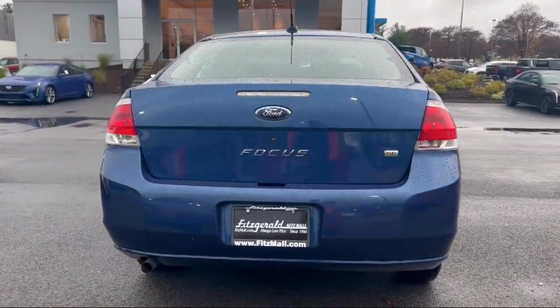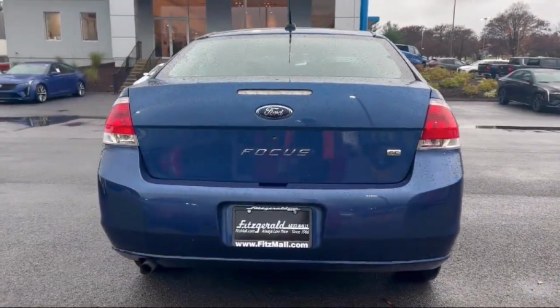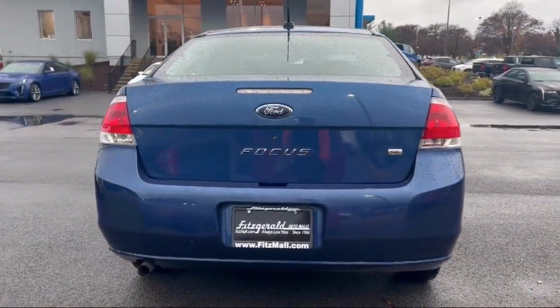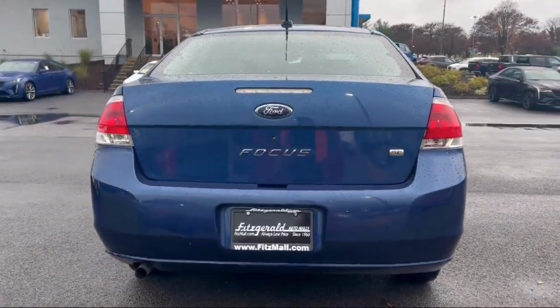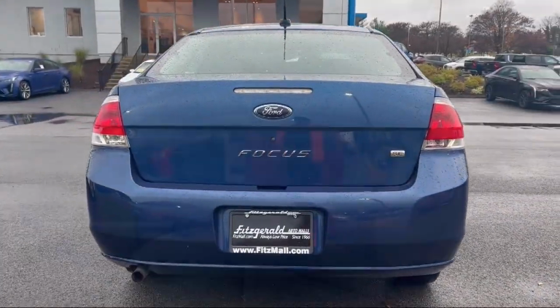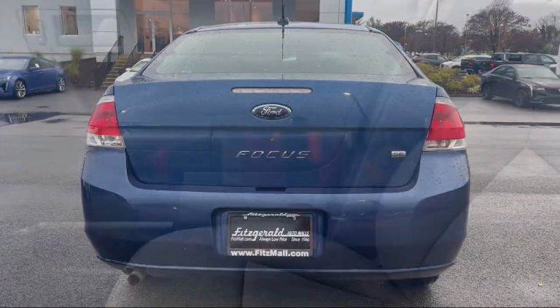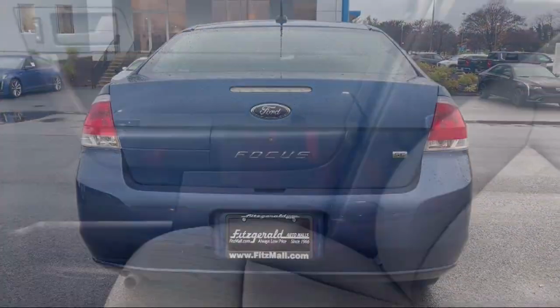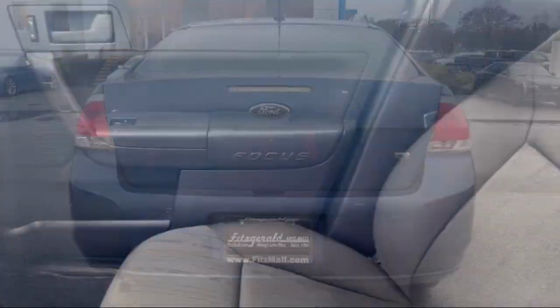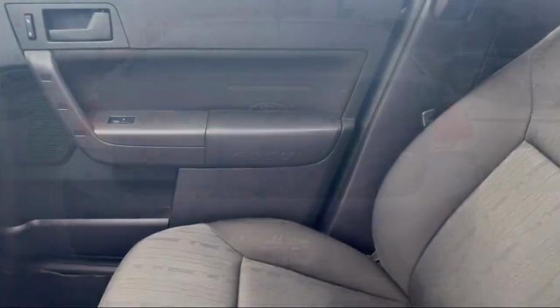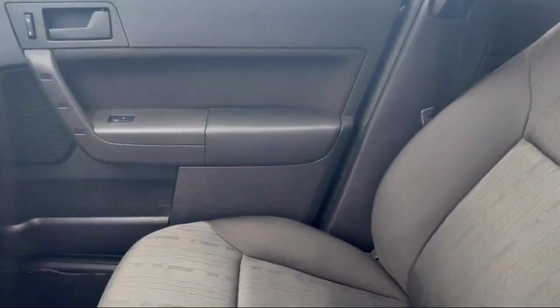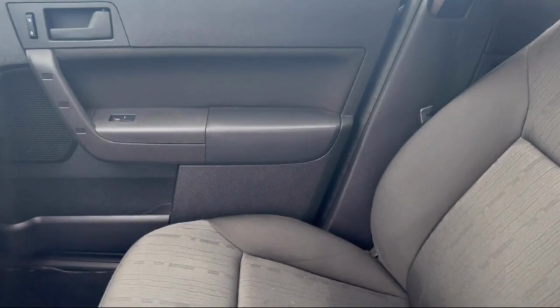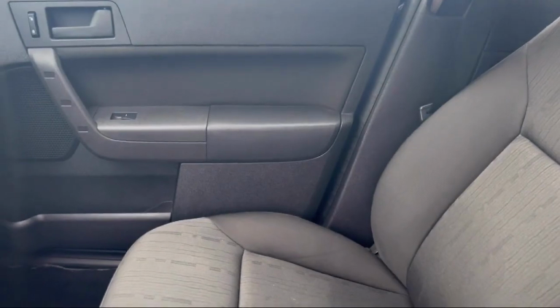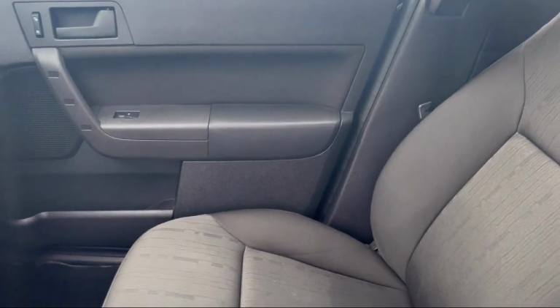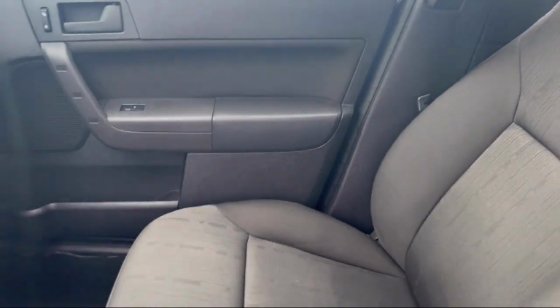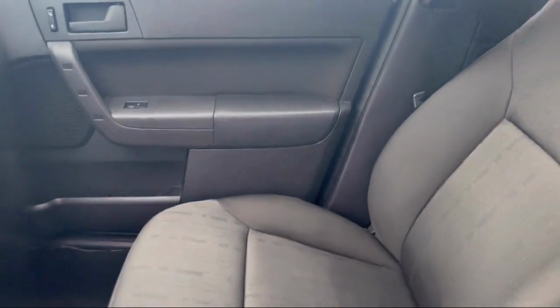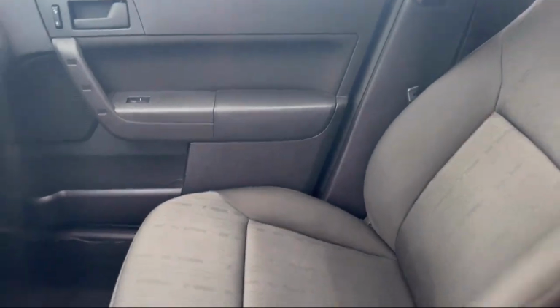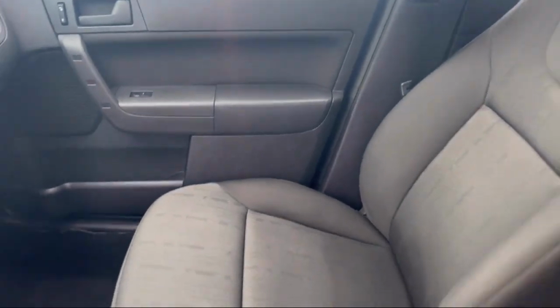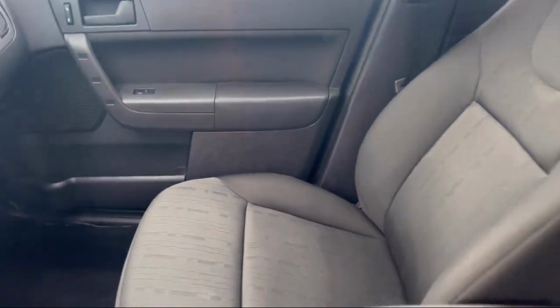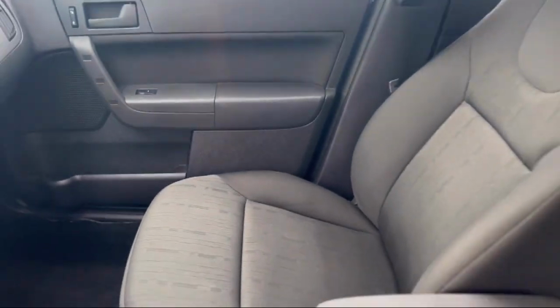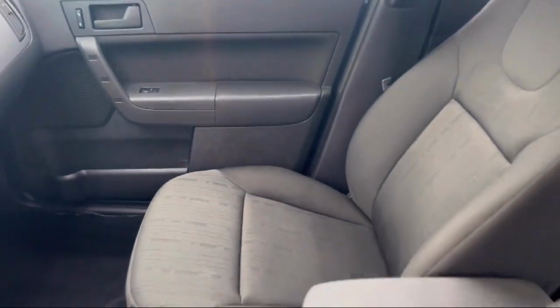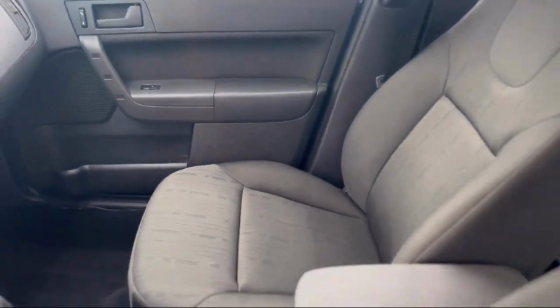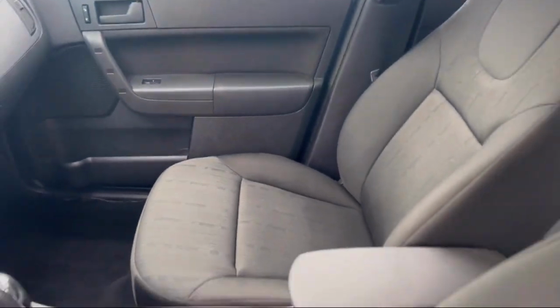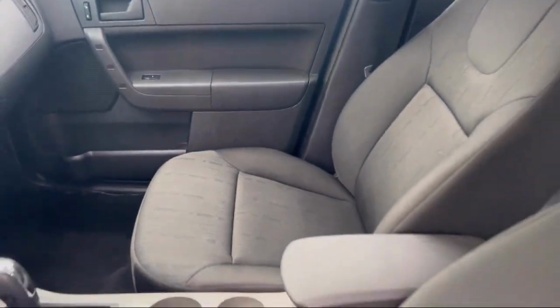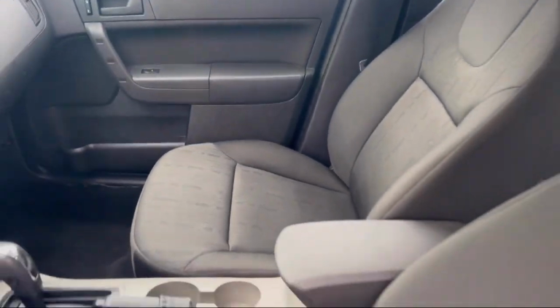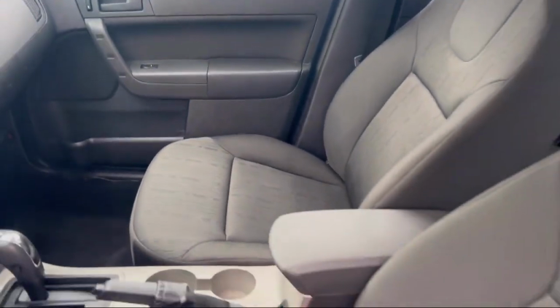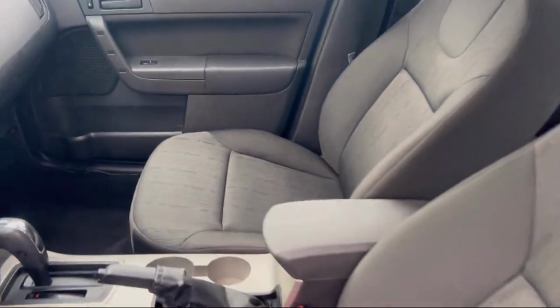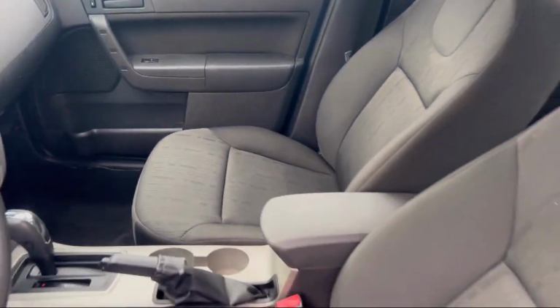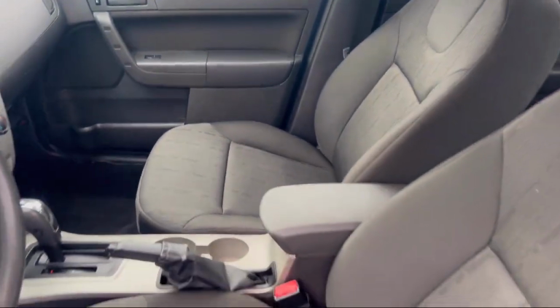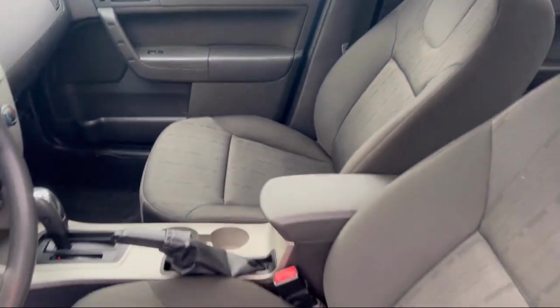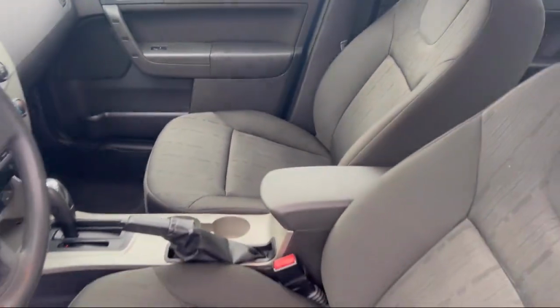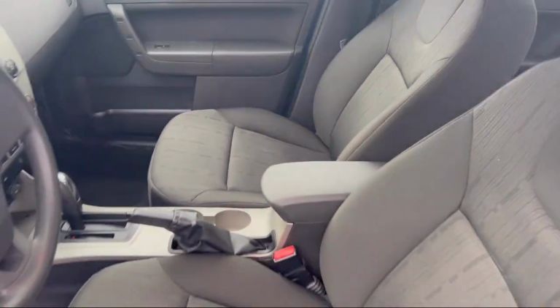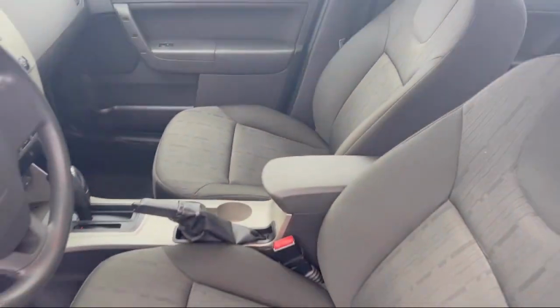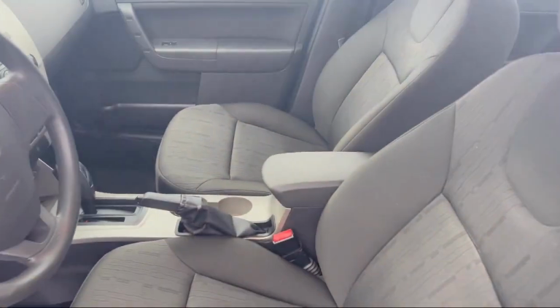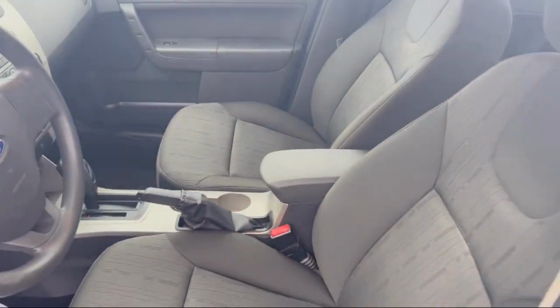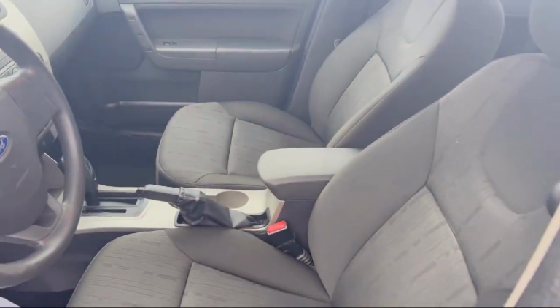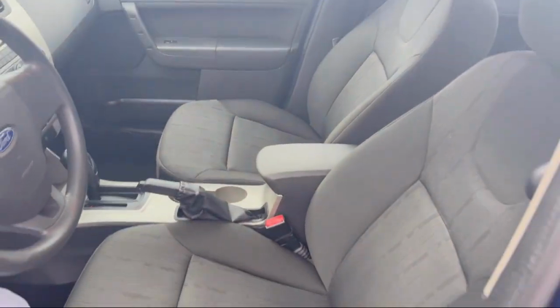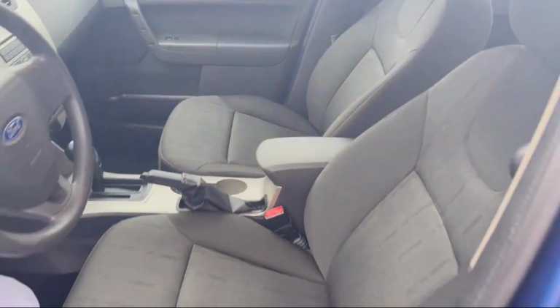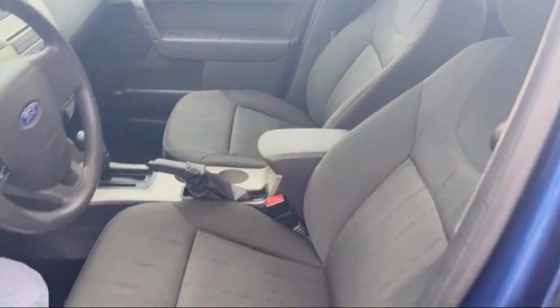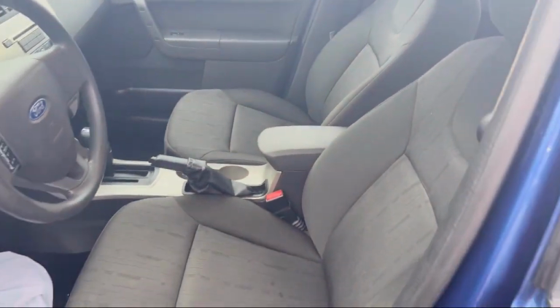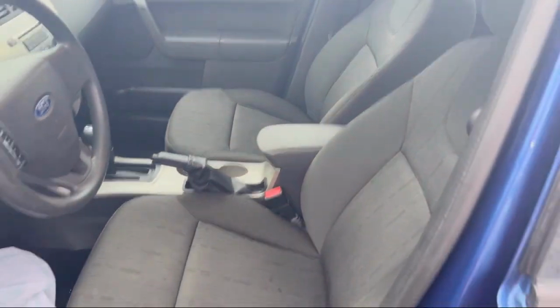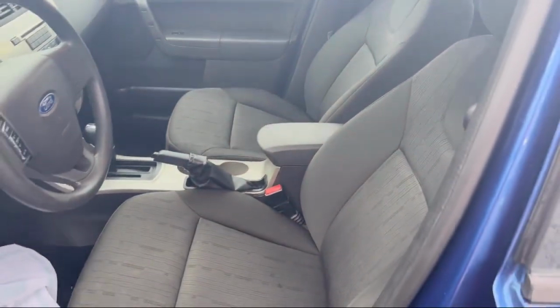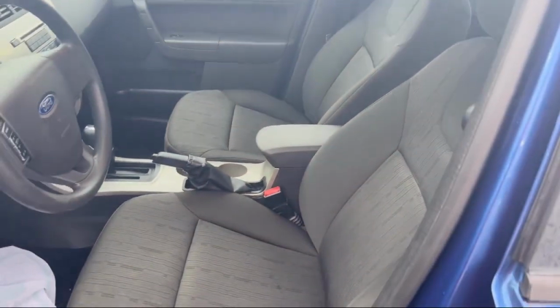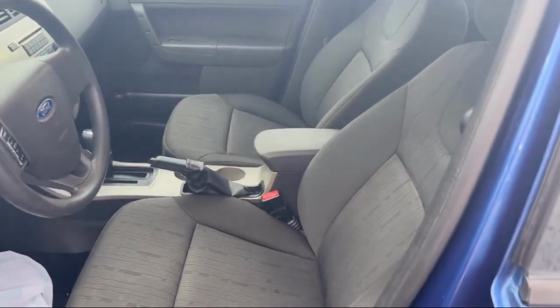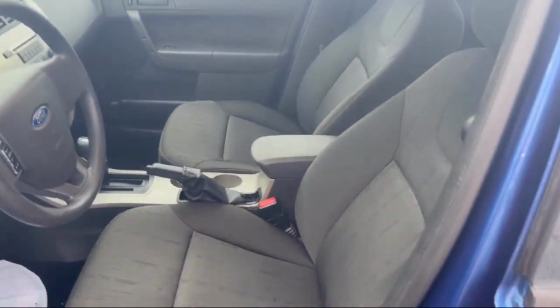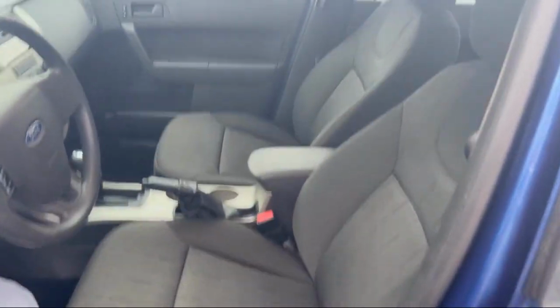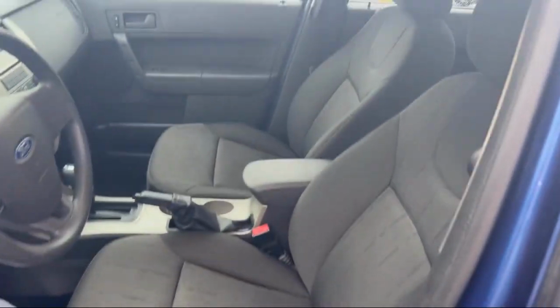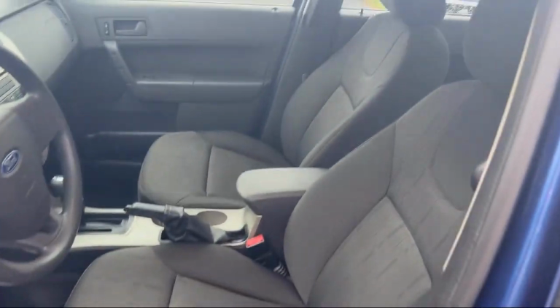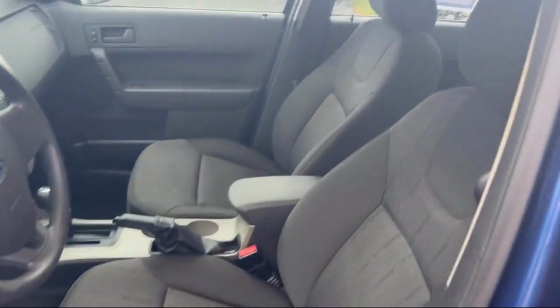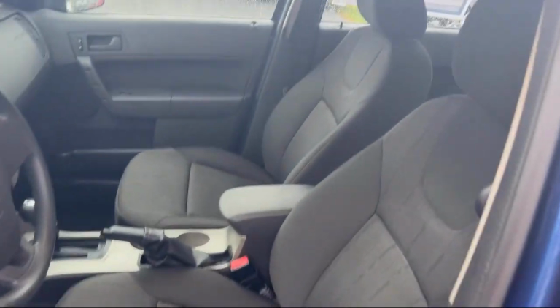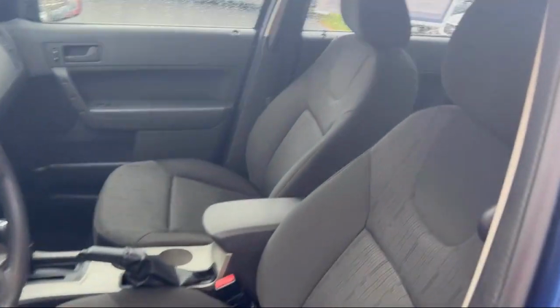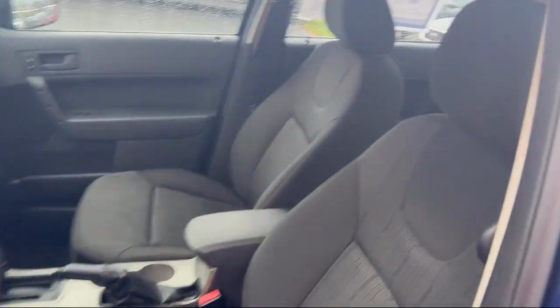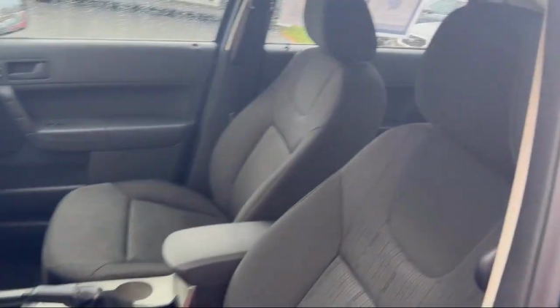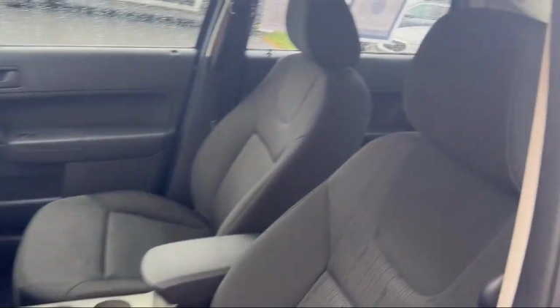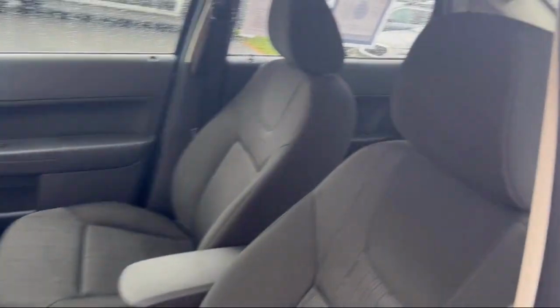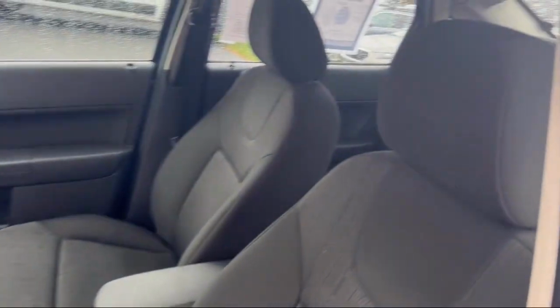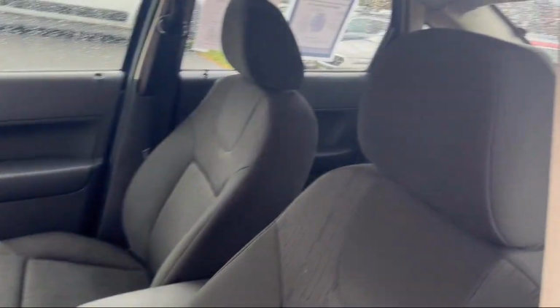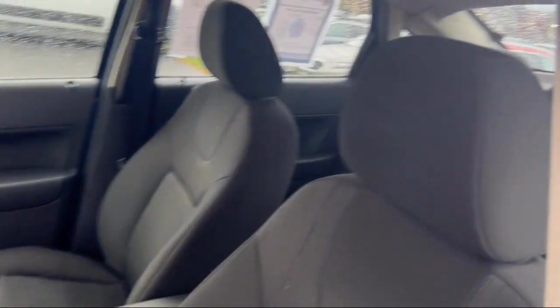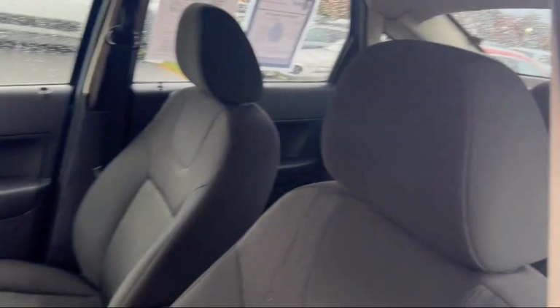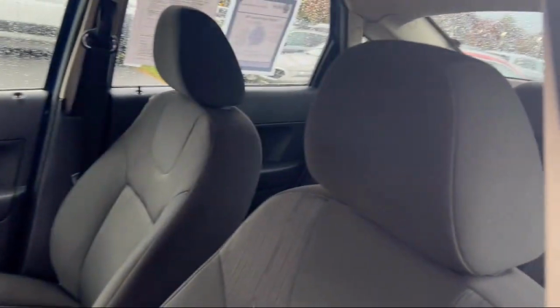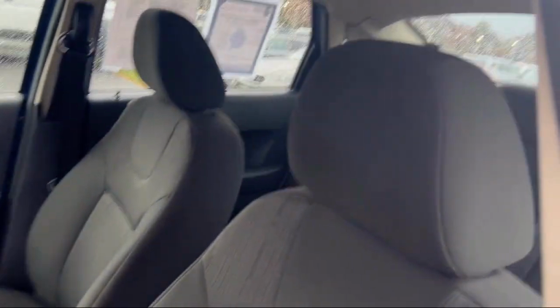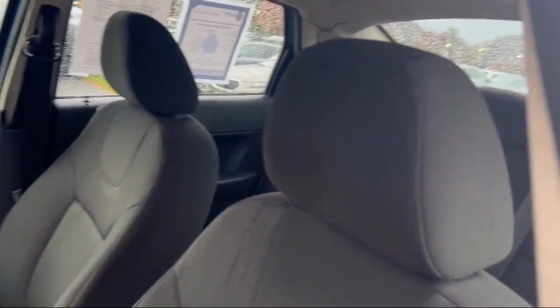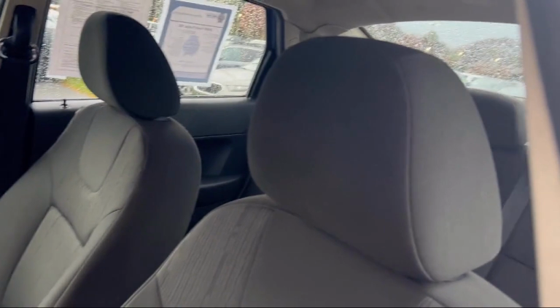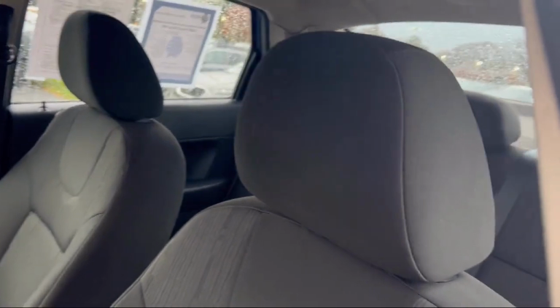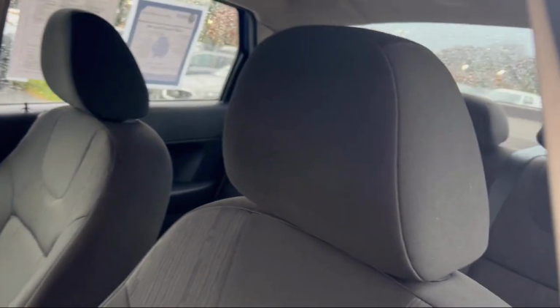Stability control, air conditioning, traction control, power windows, and much more.